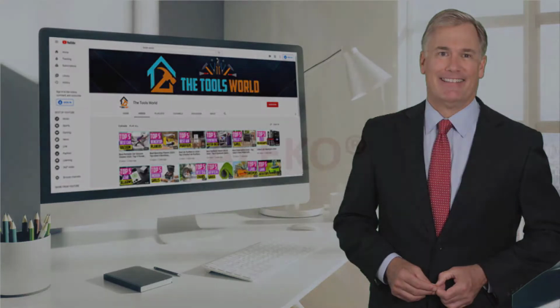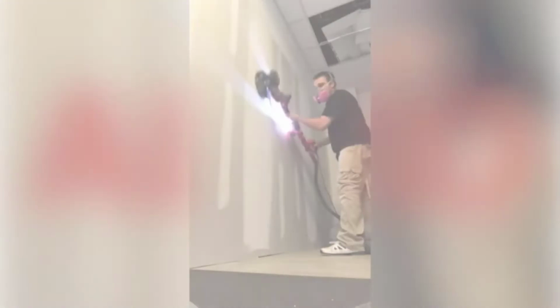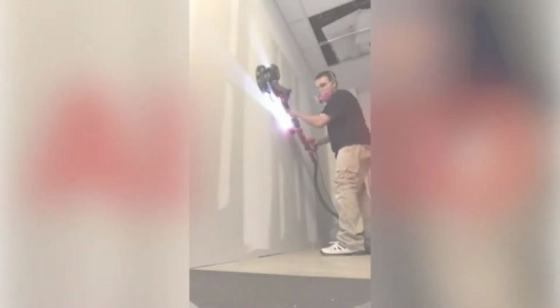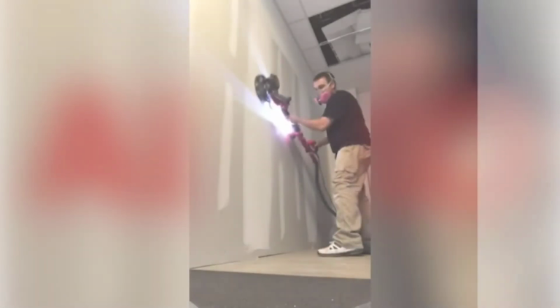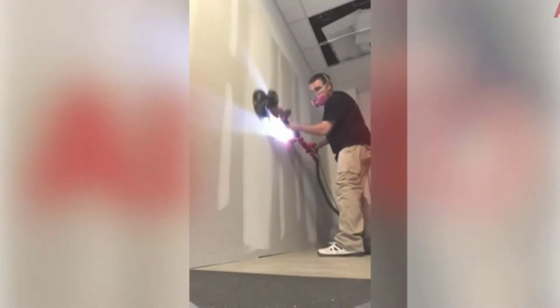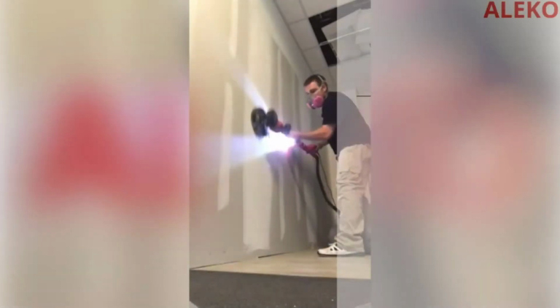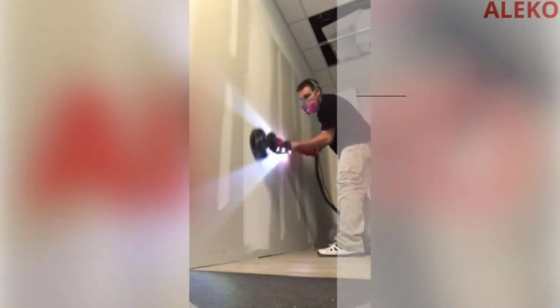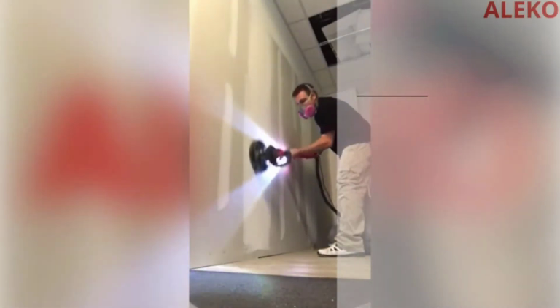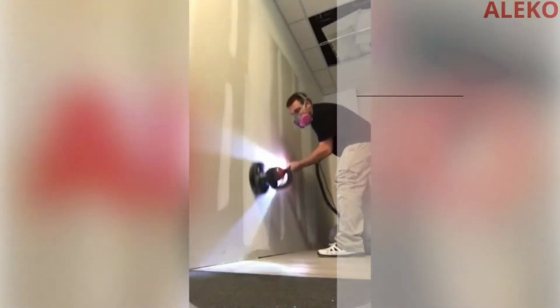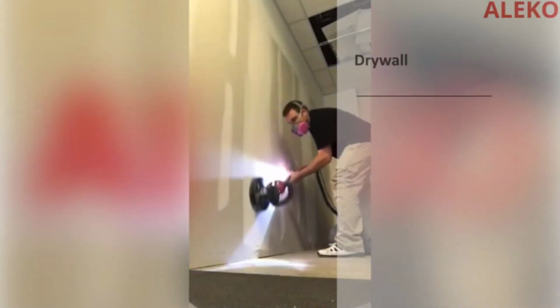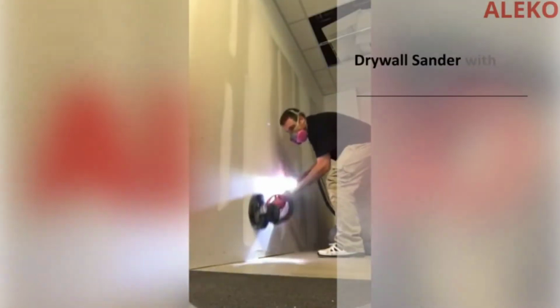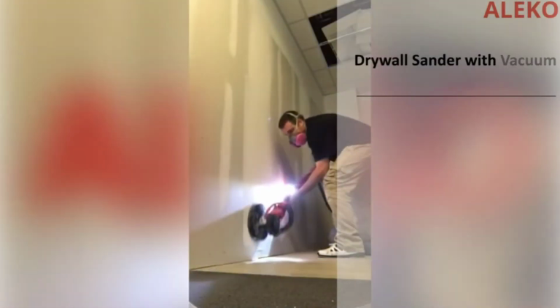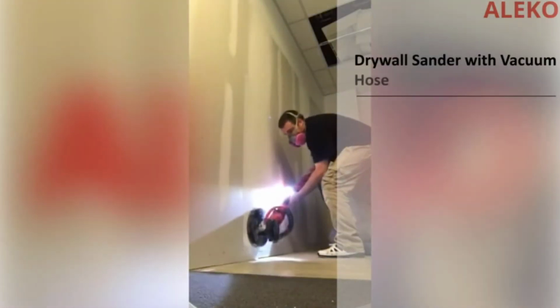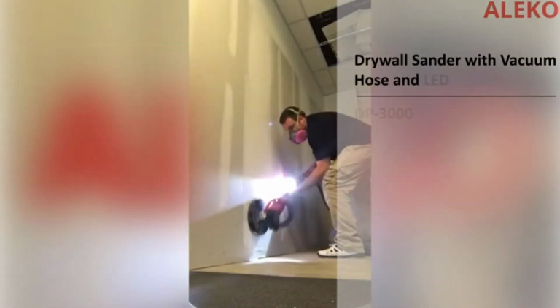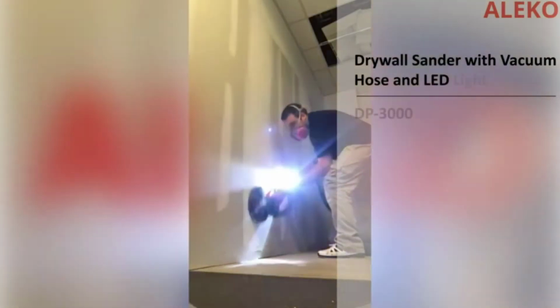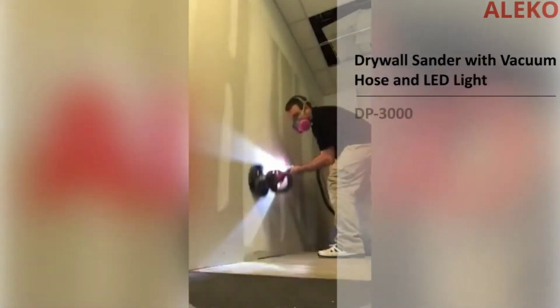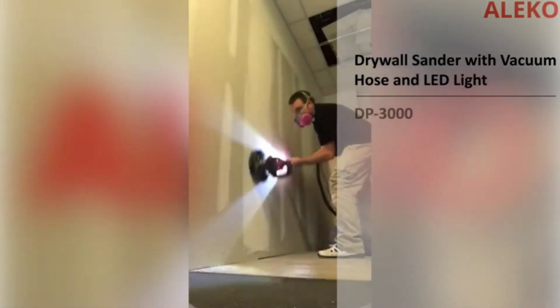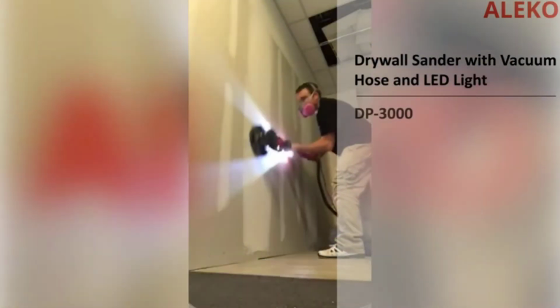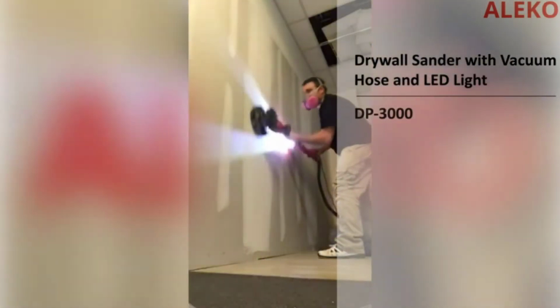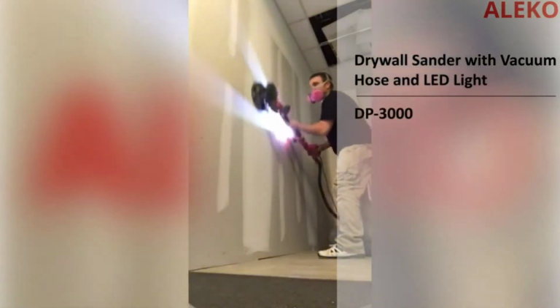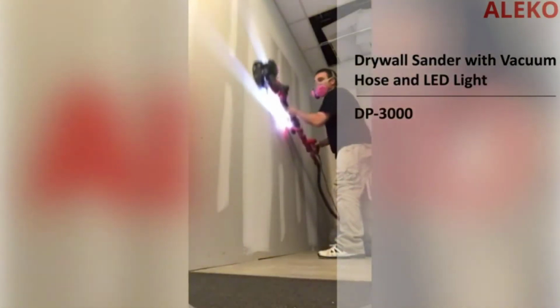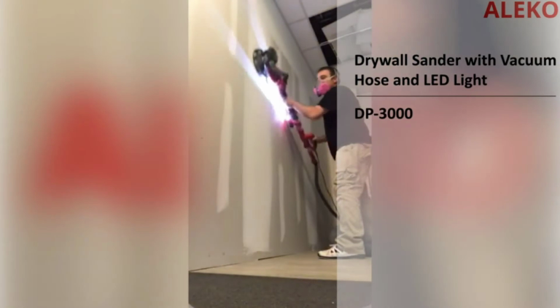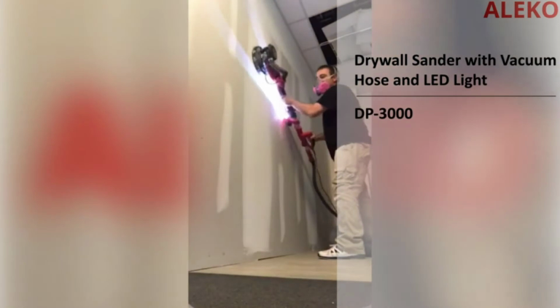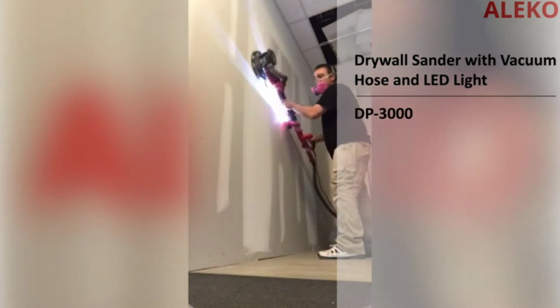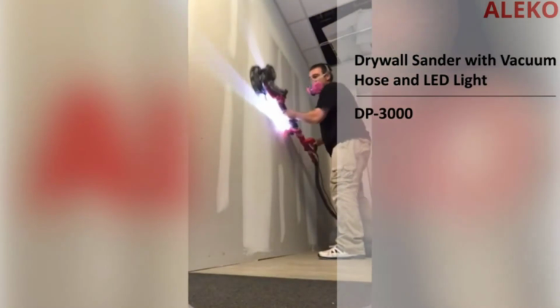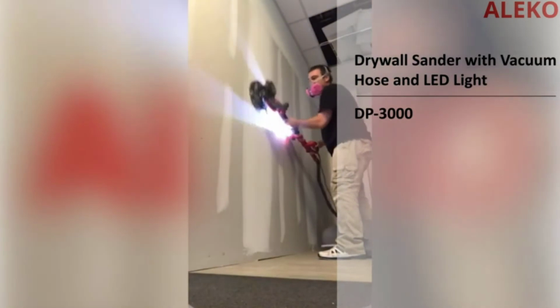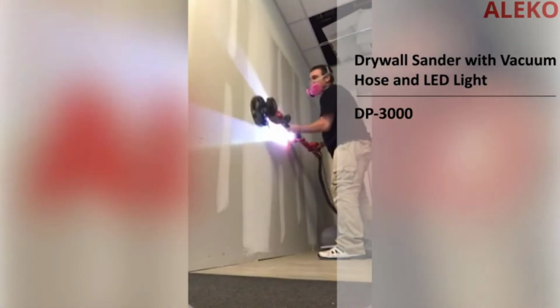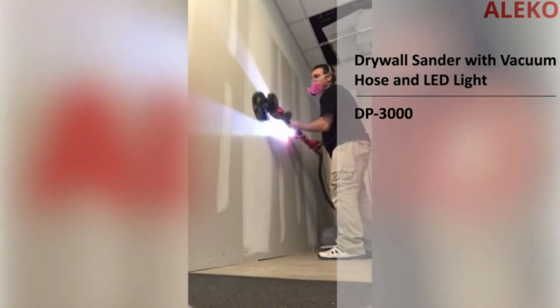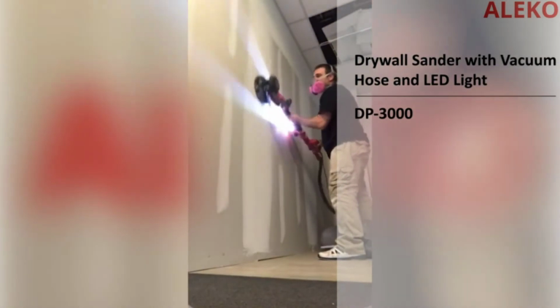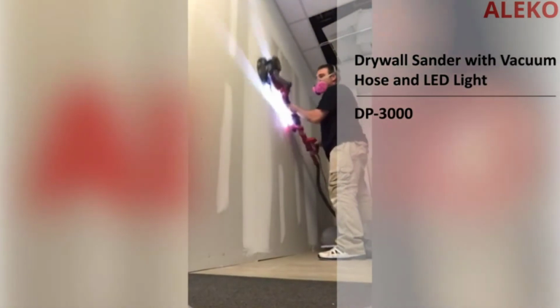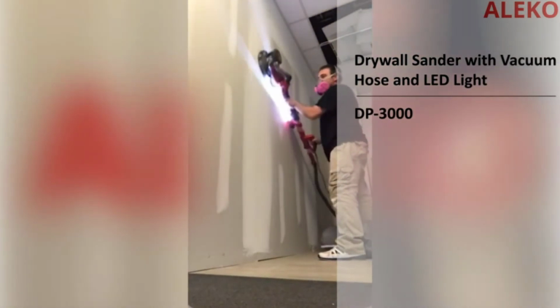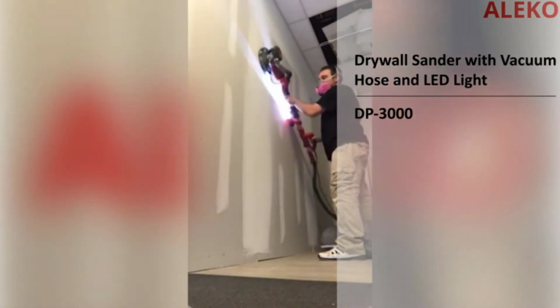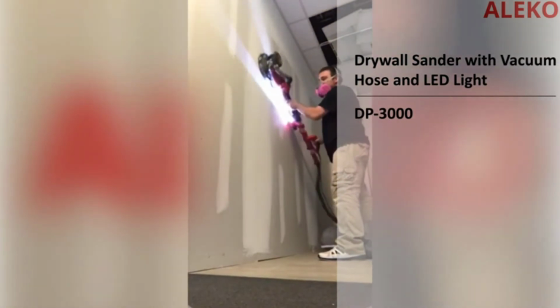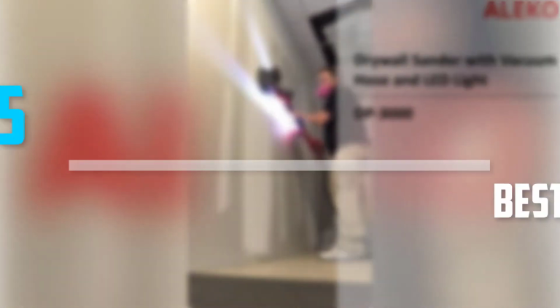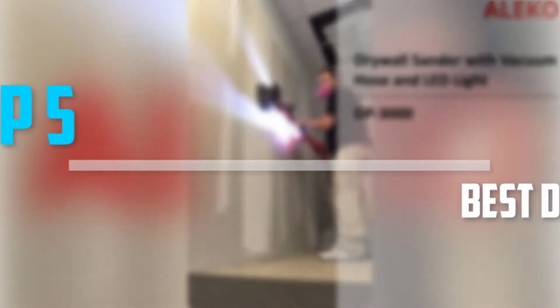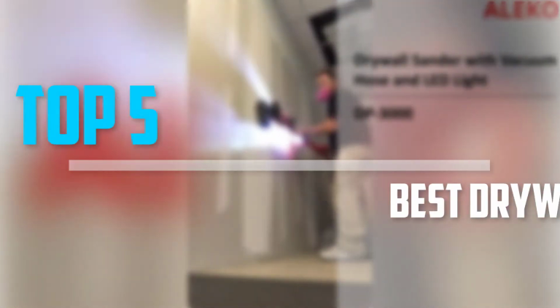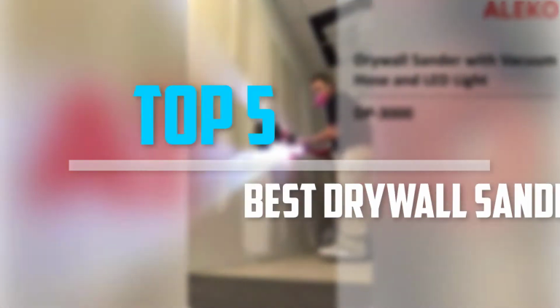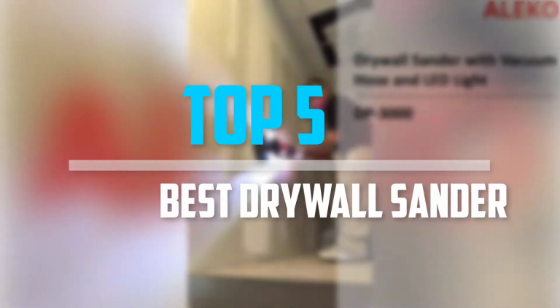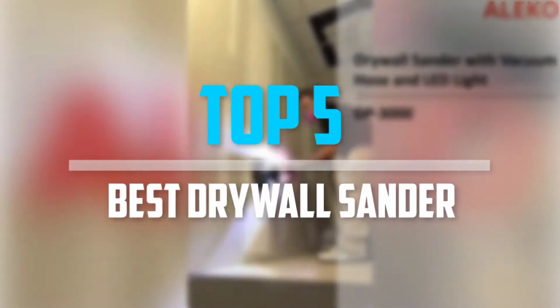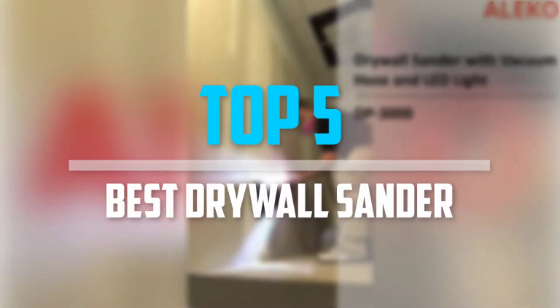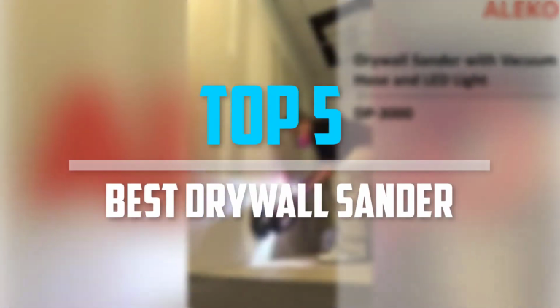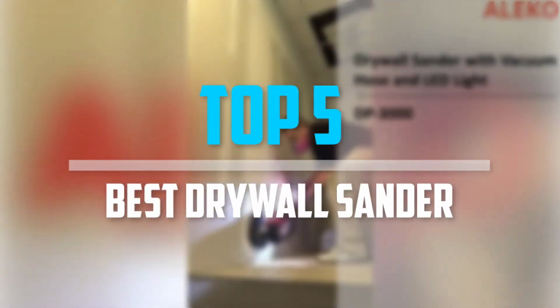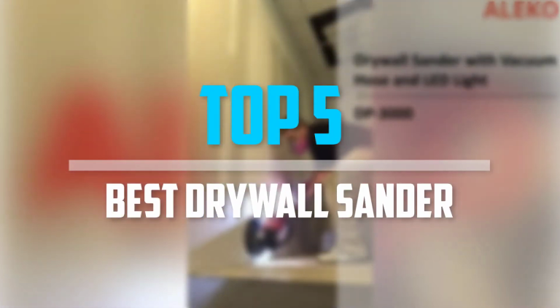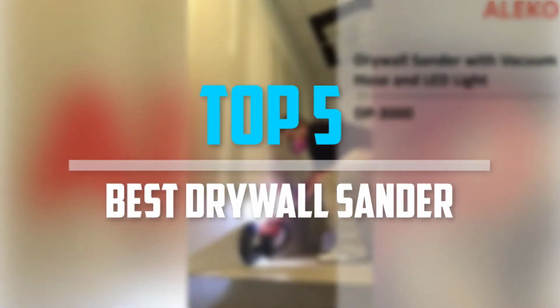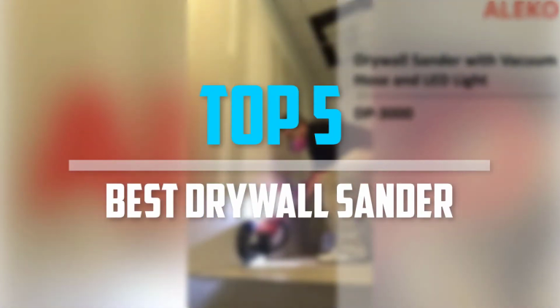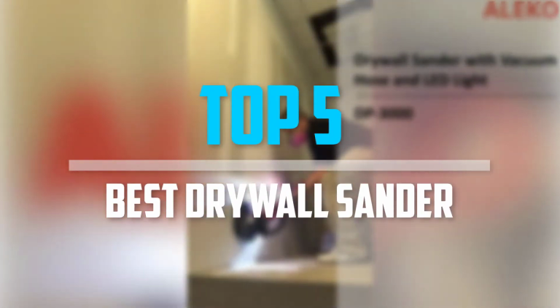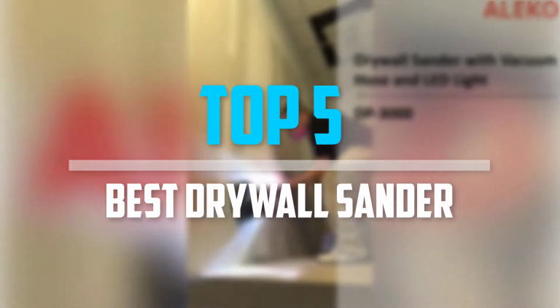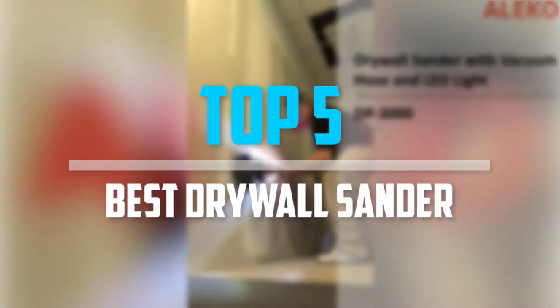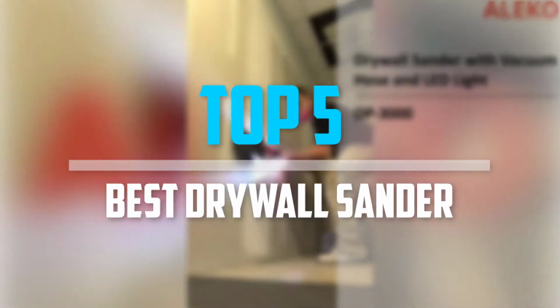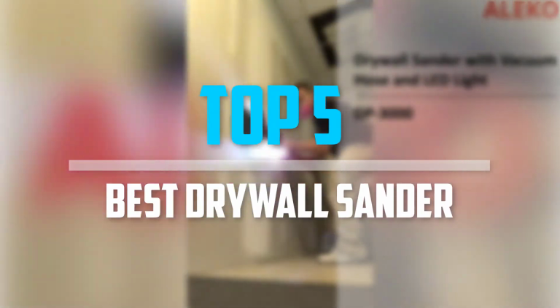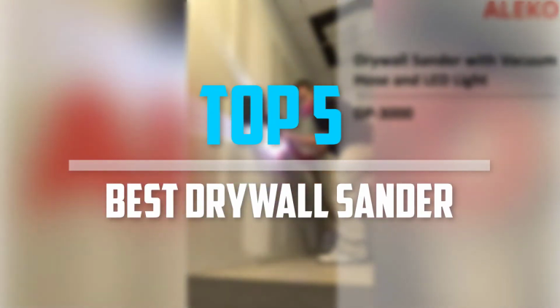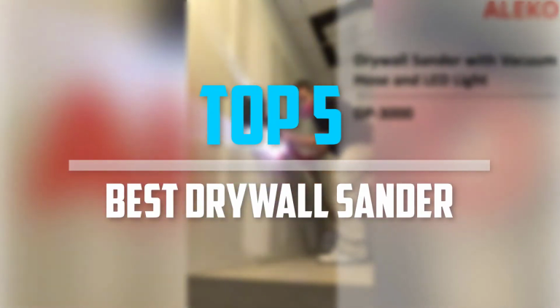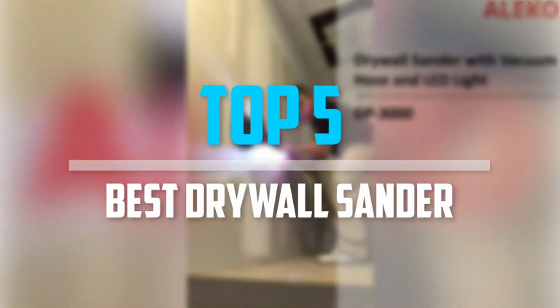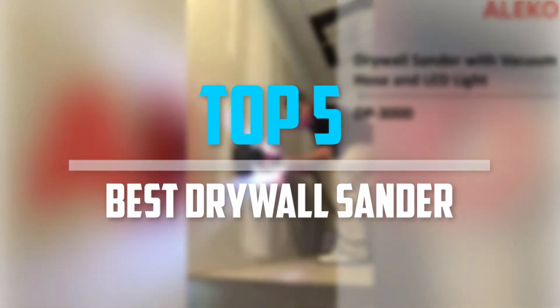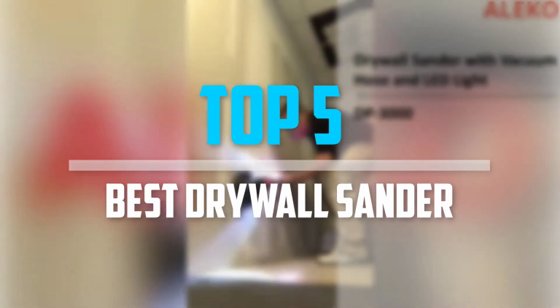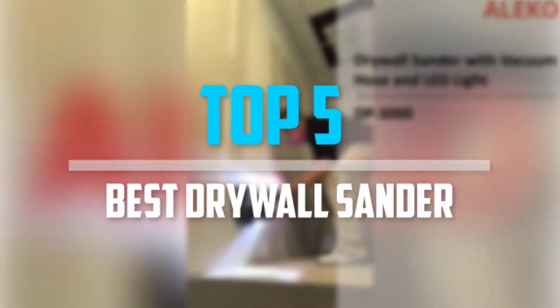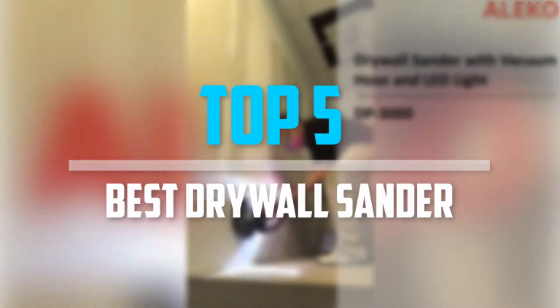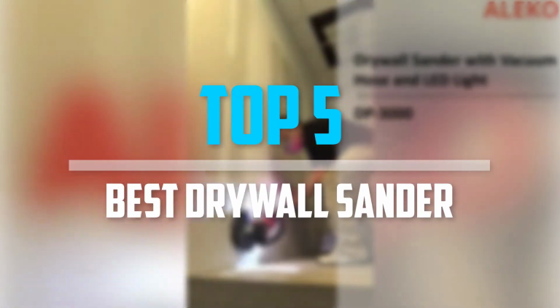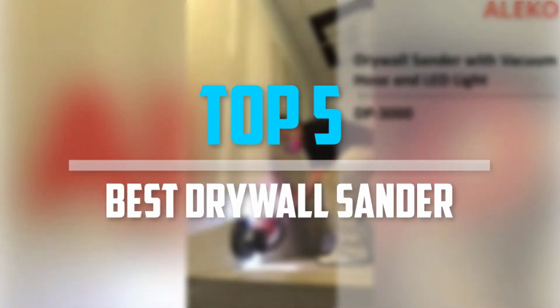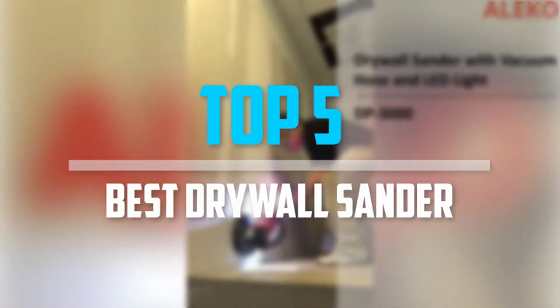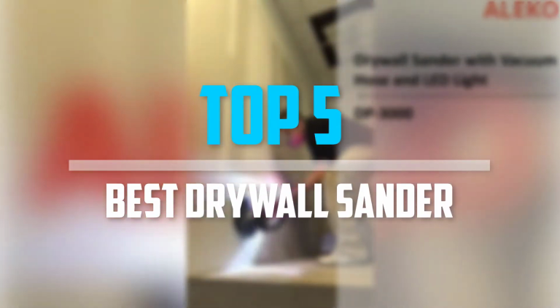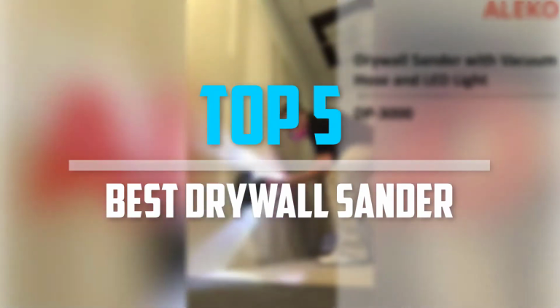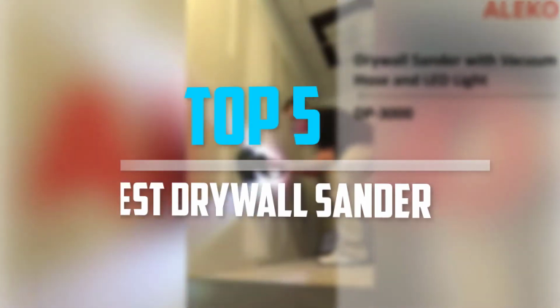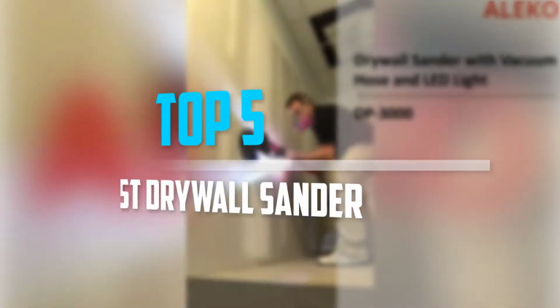Are you looking for the best drywall sander in your budget? In today's video, we break down the top 5 best drywall sanders.